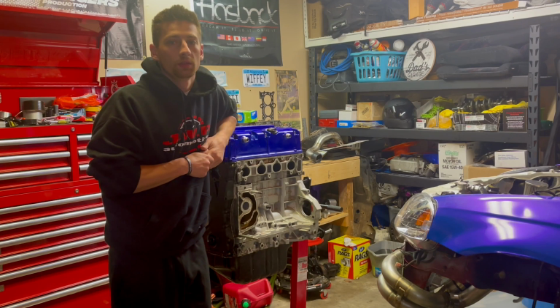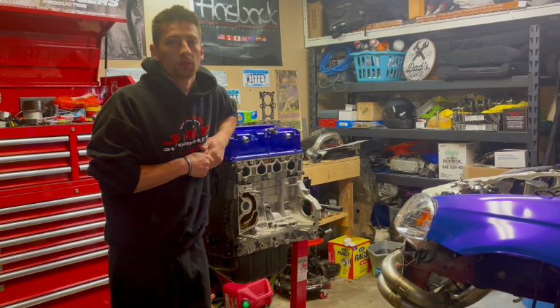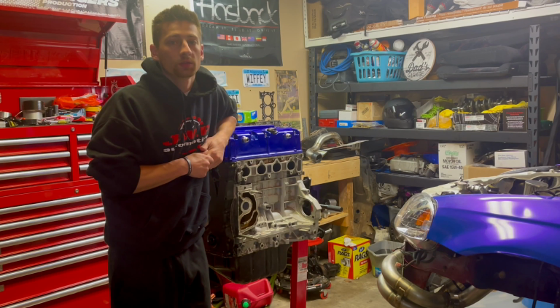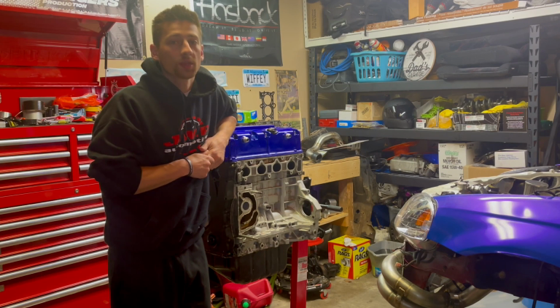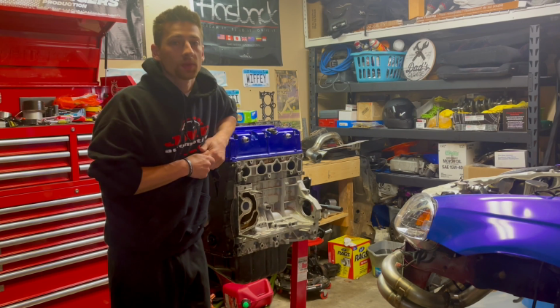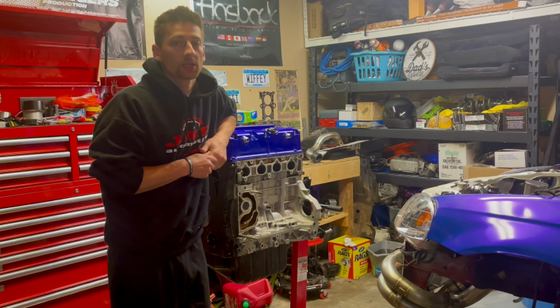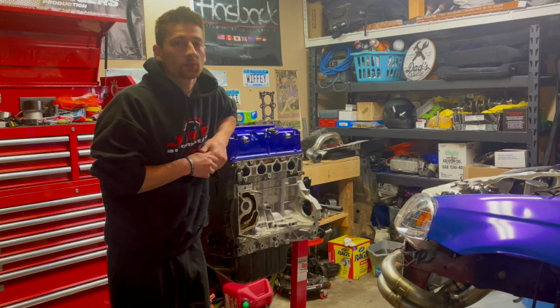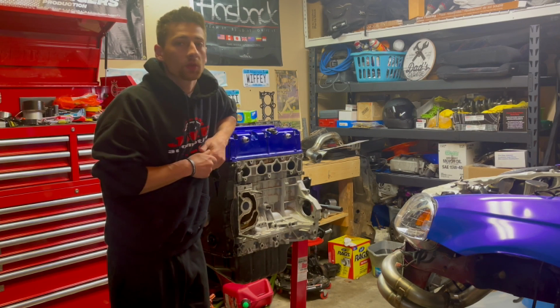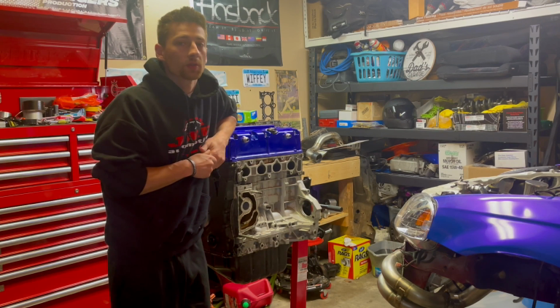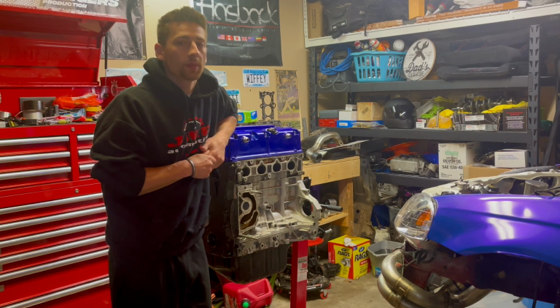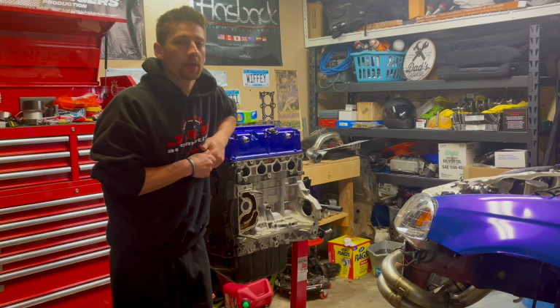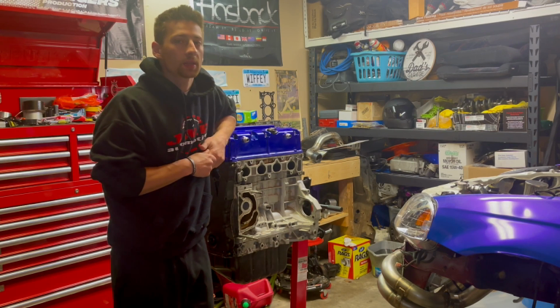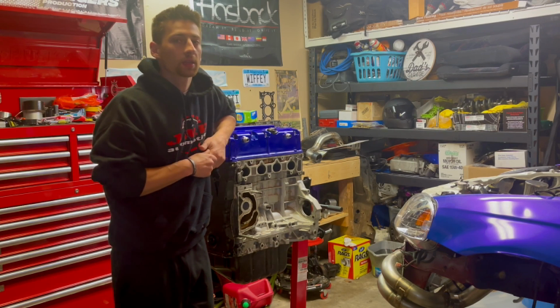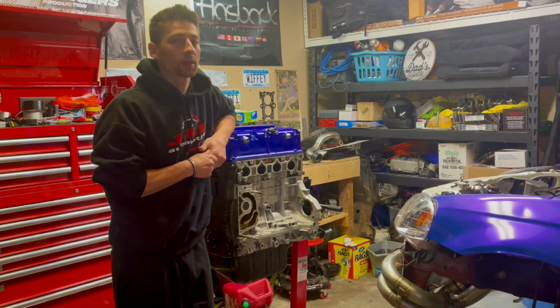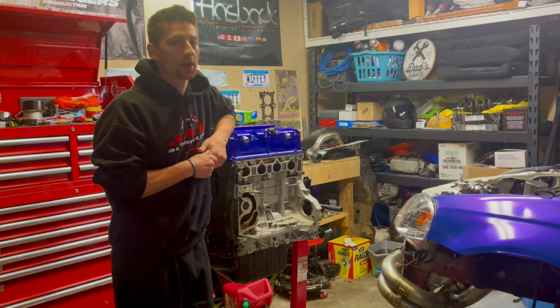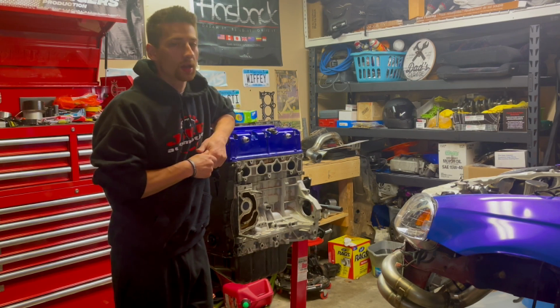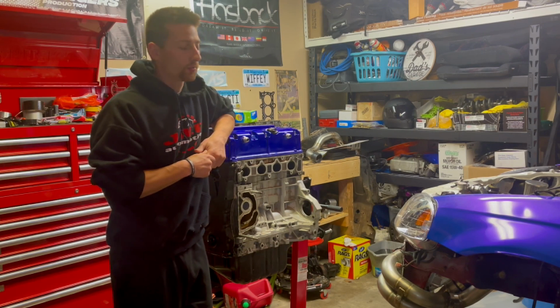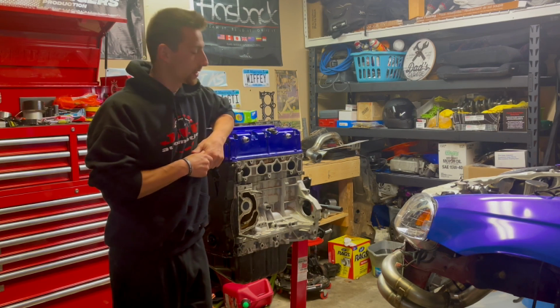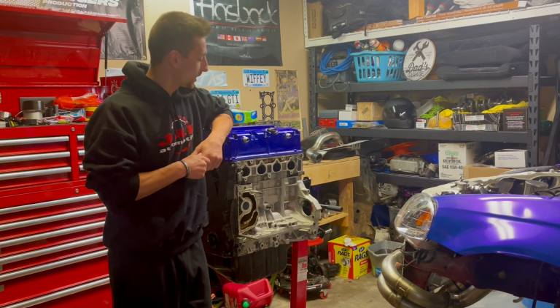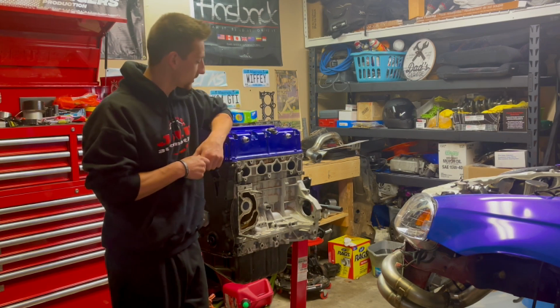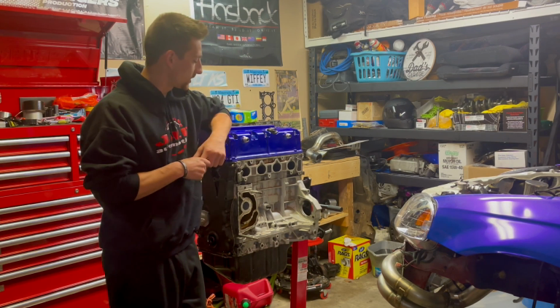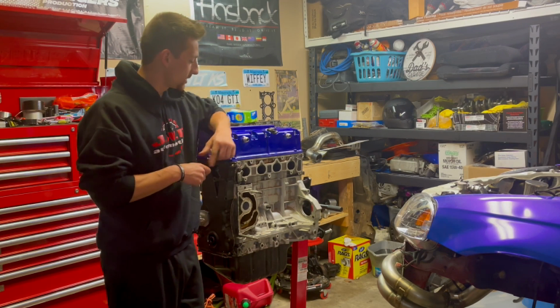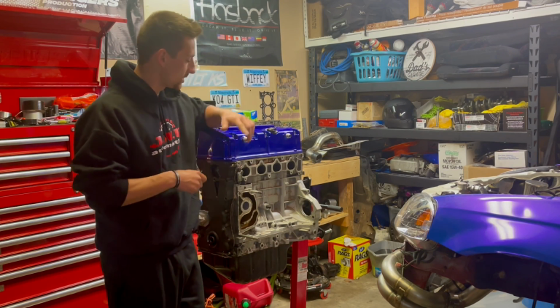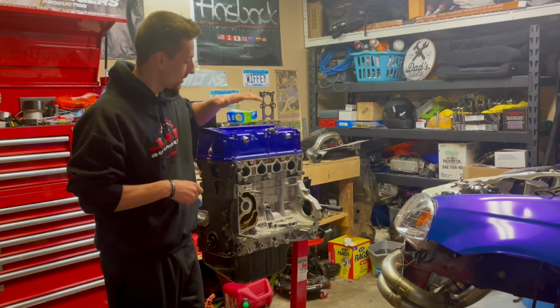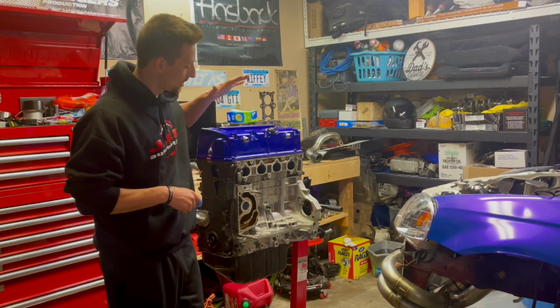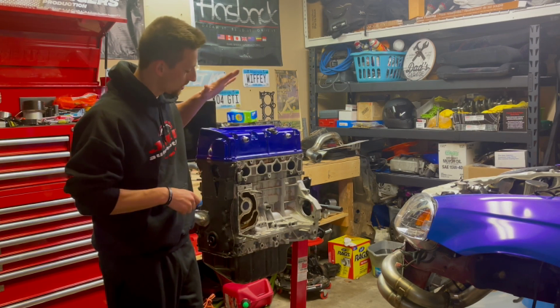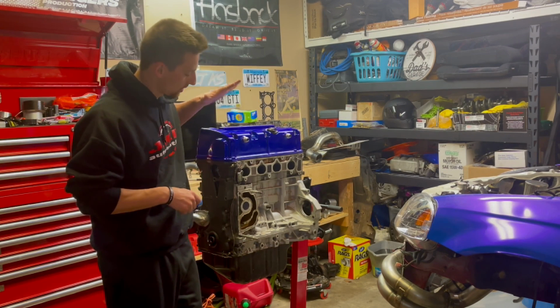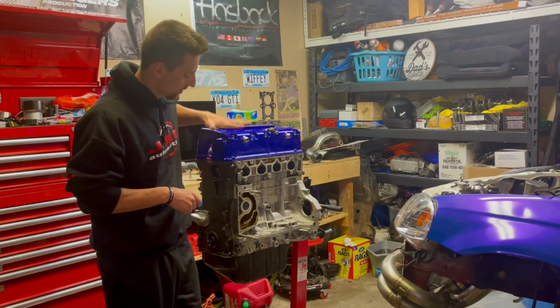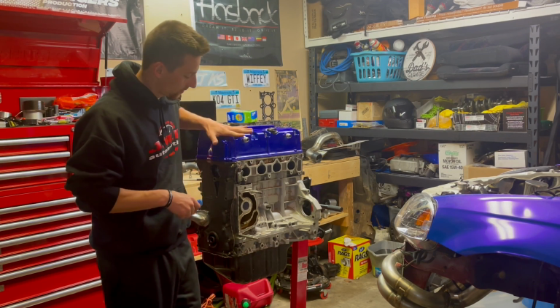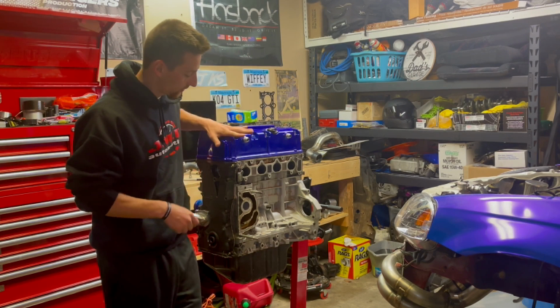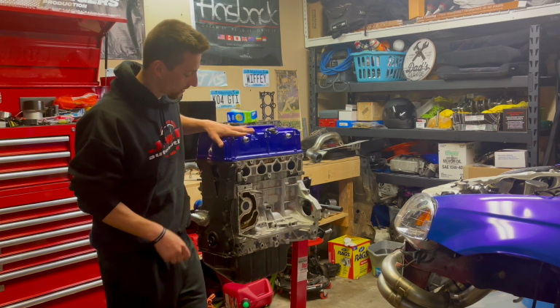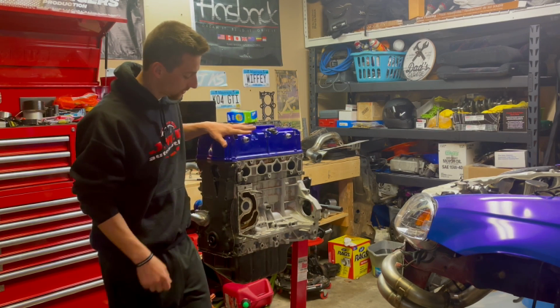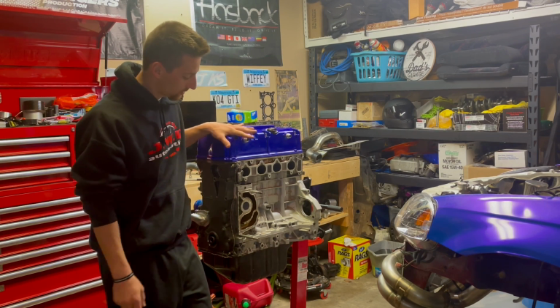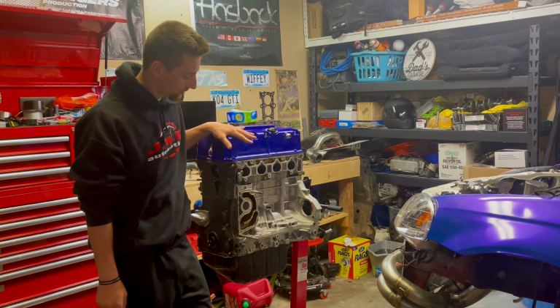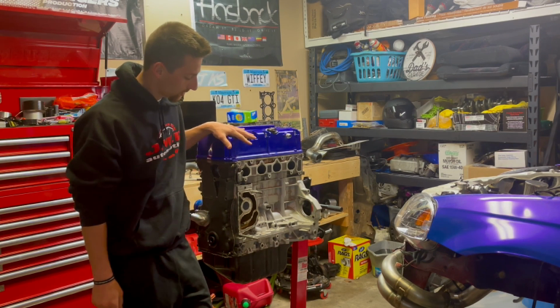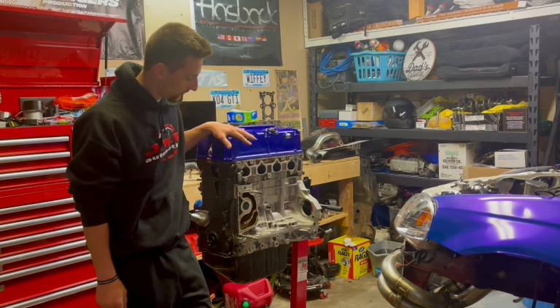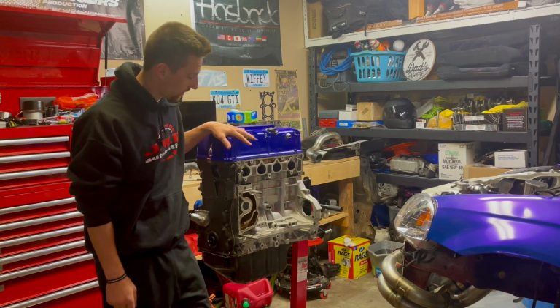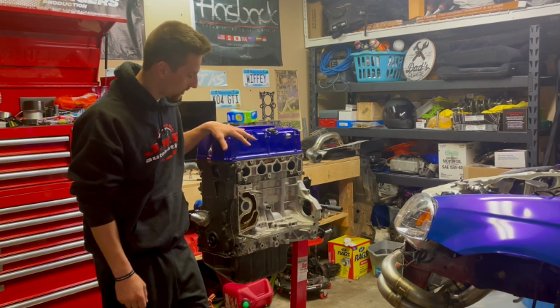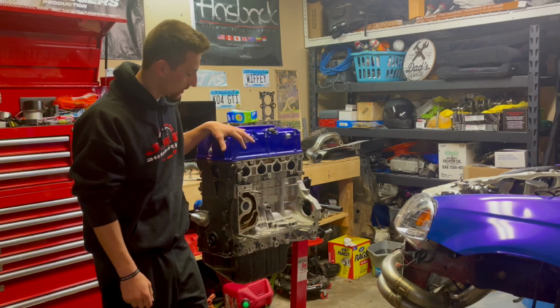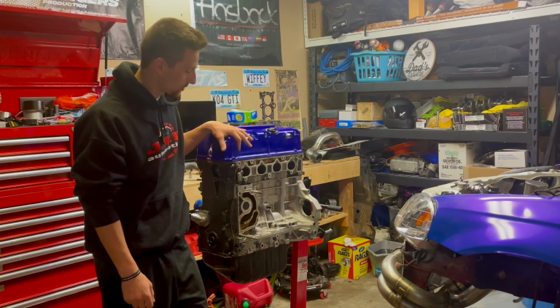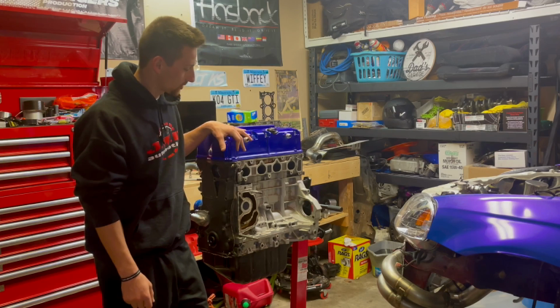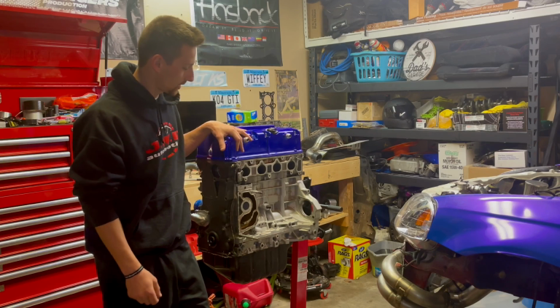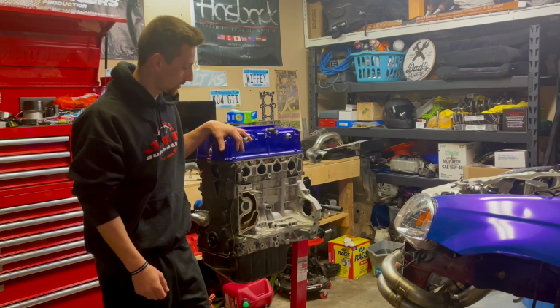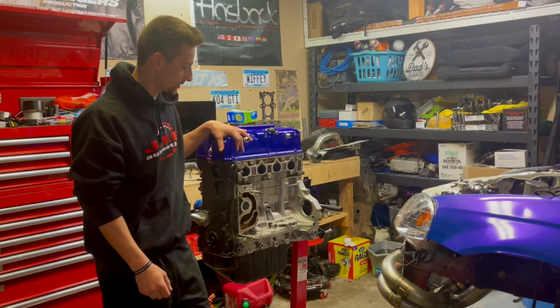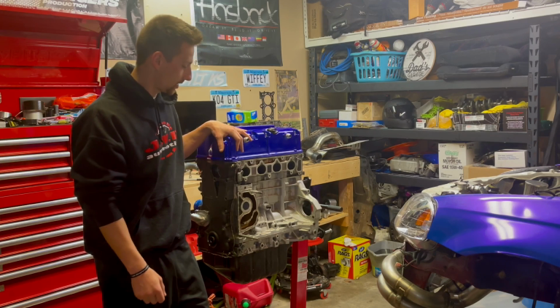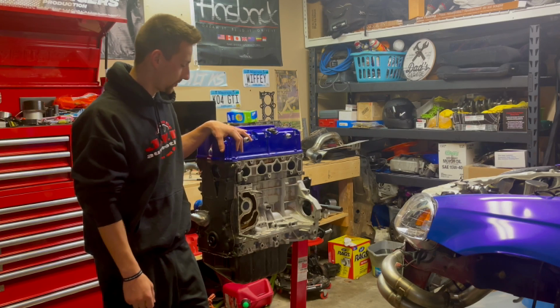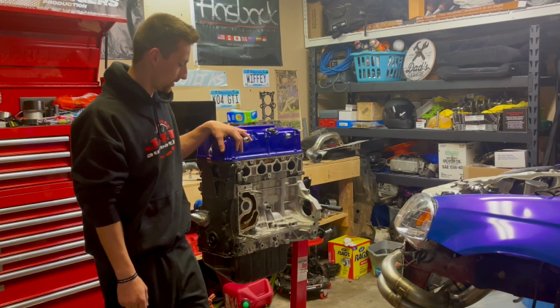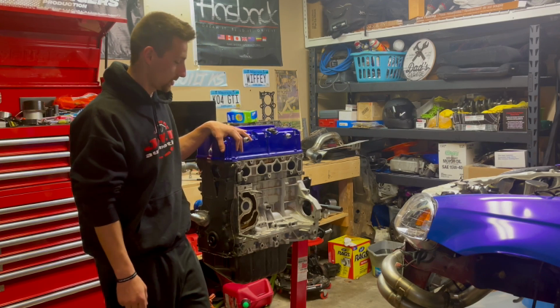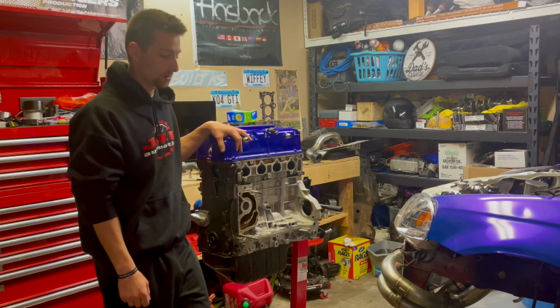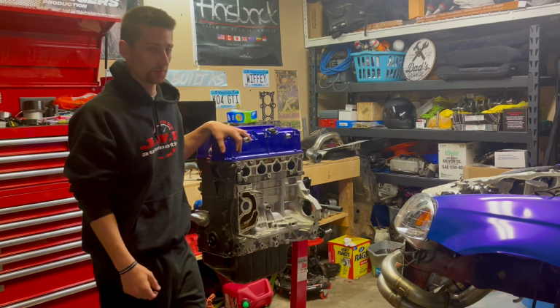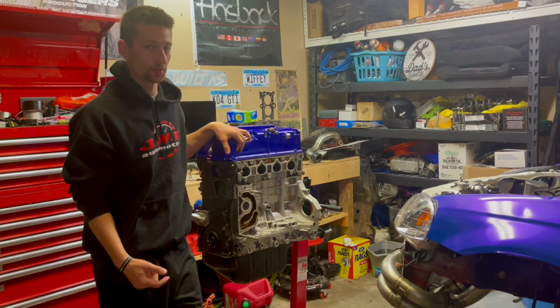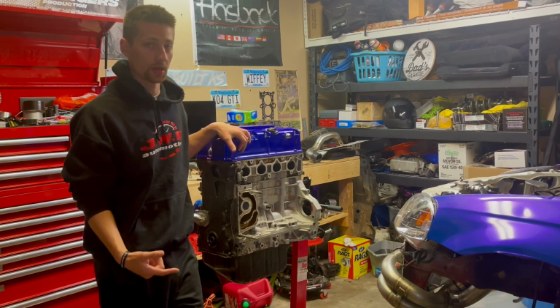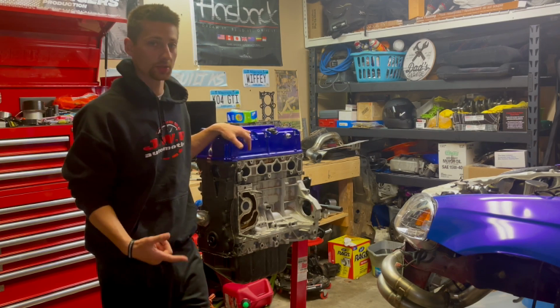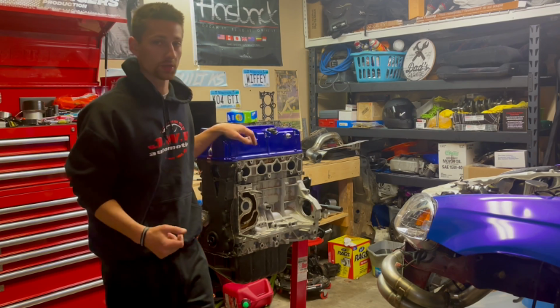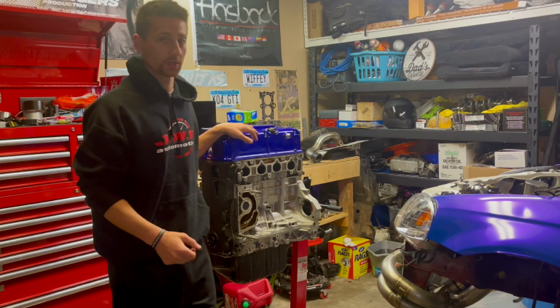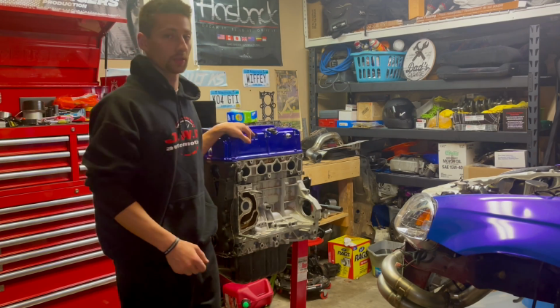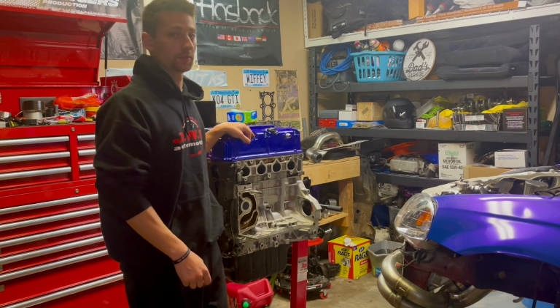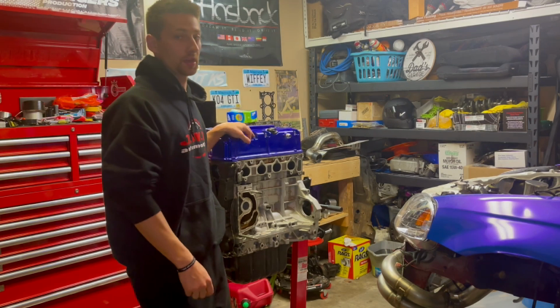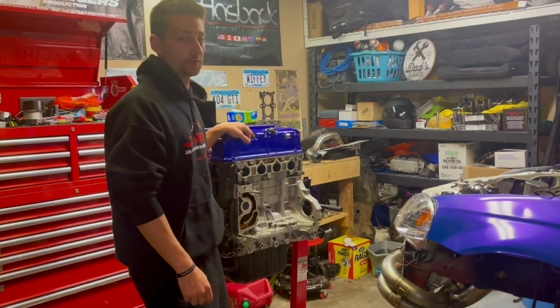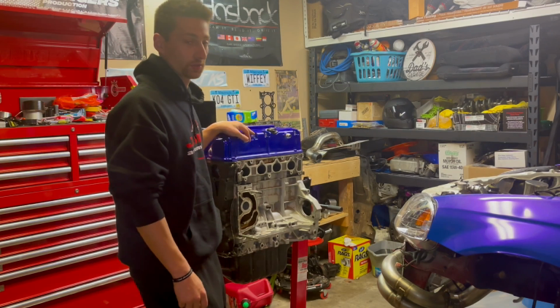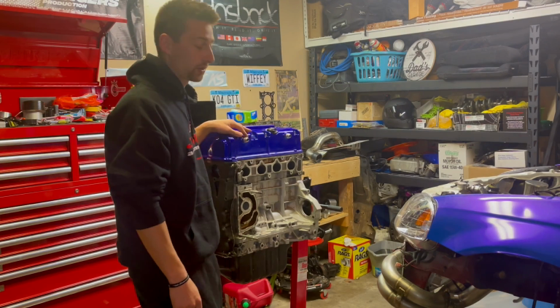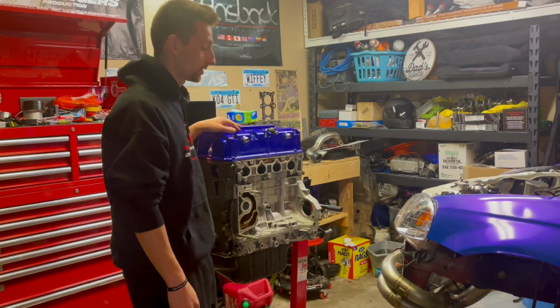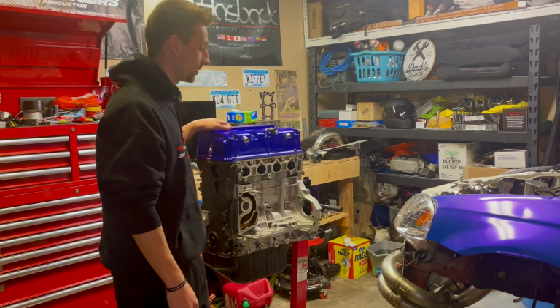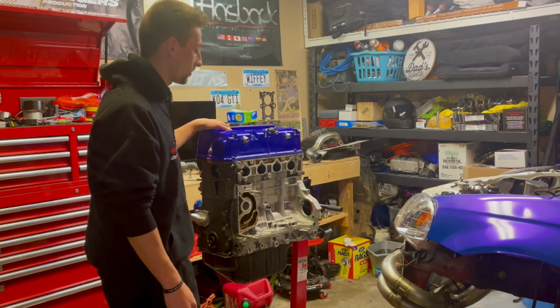What's up guys, welcome back. We got the K-Series up on the engine stand, it's up in the air — we're not trying to lift it off the ground anymore.